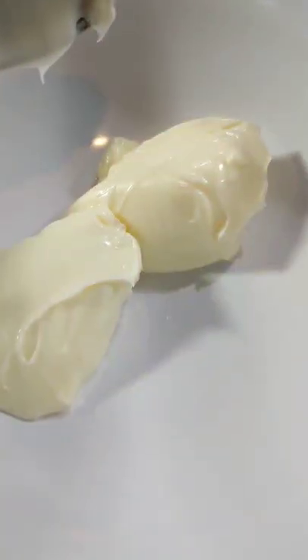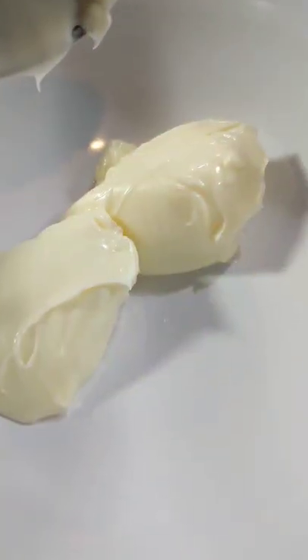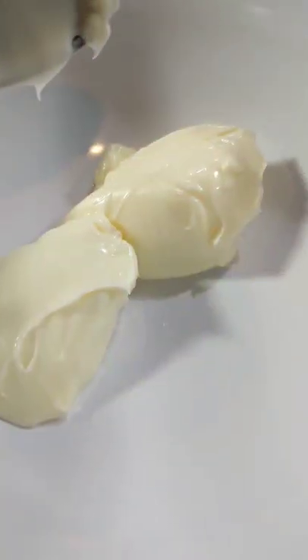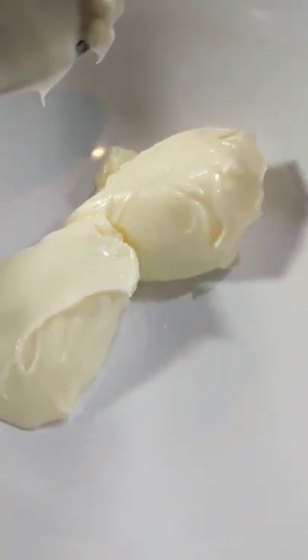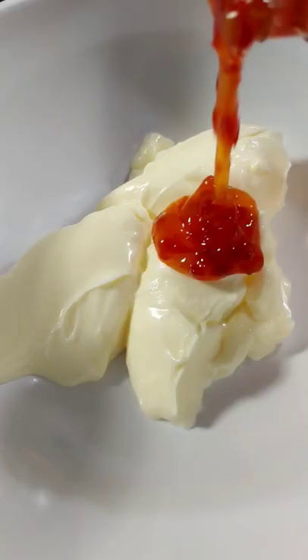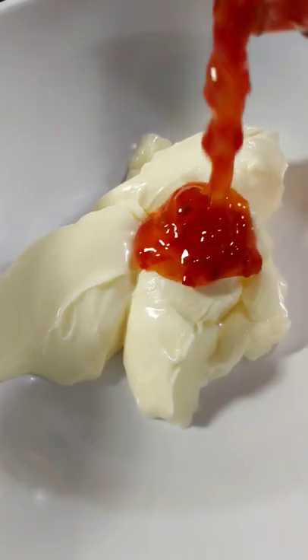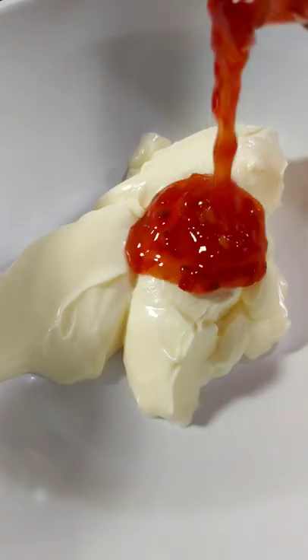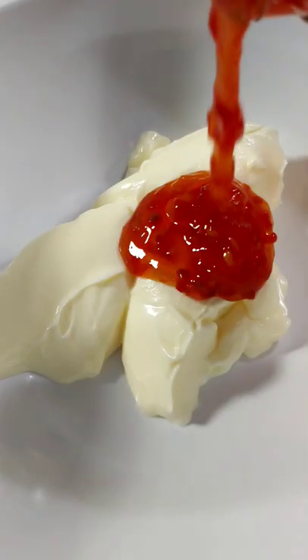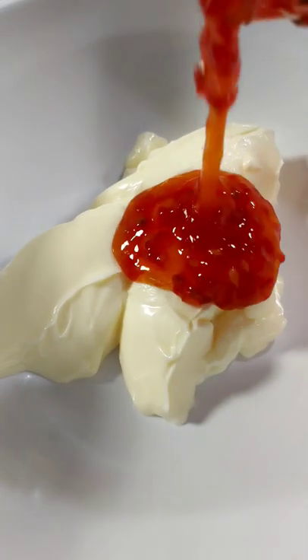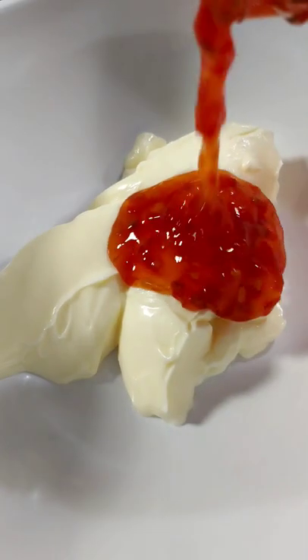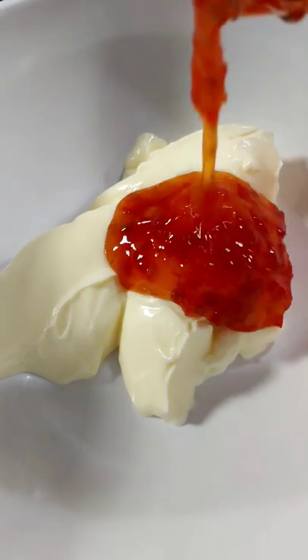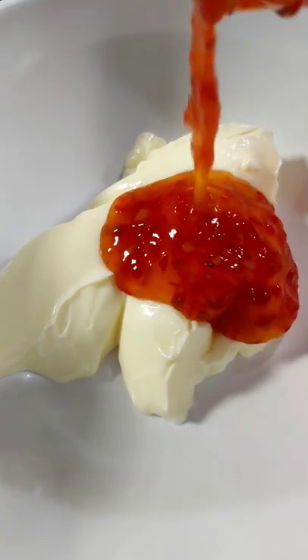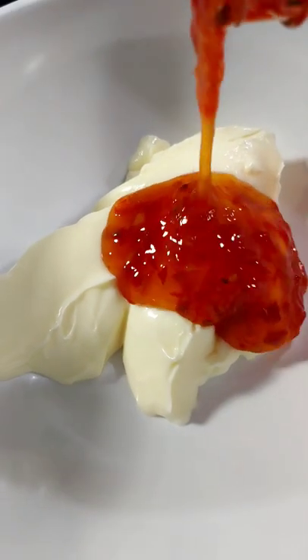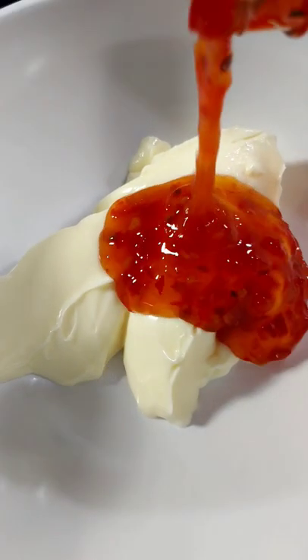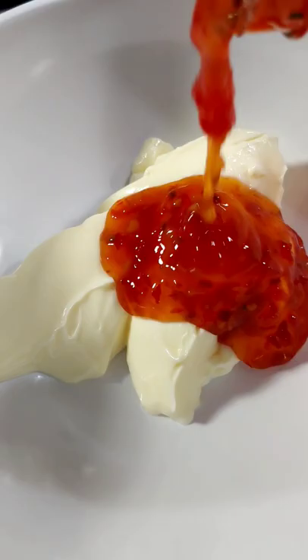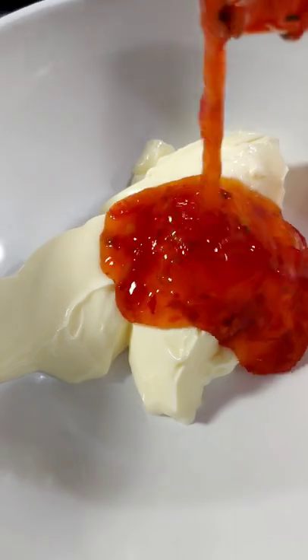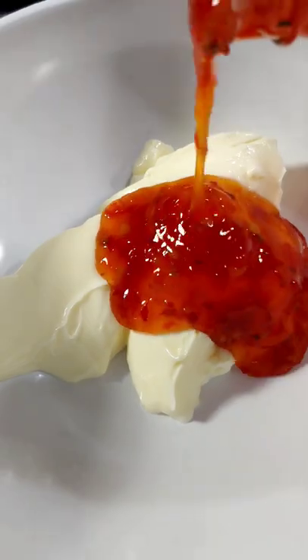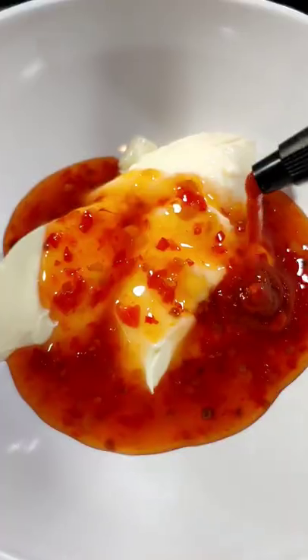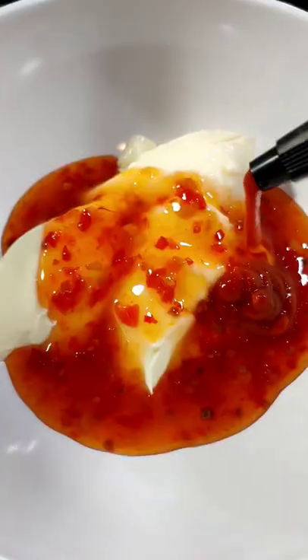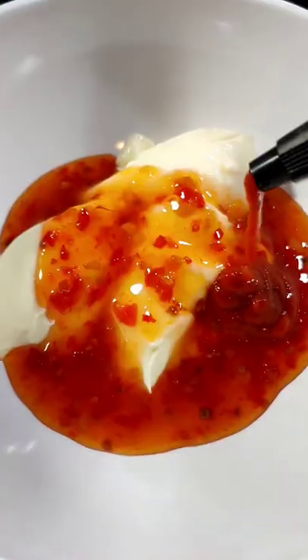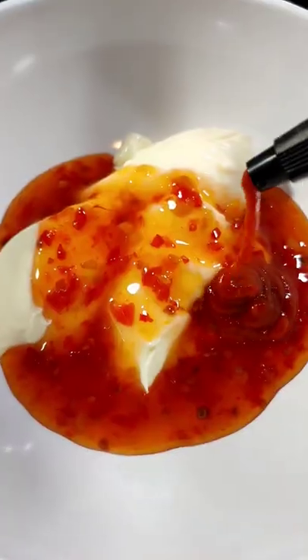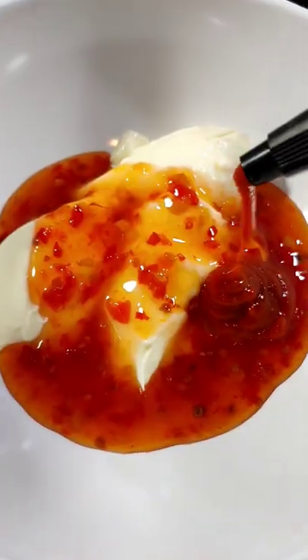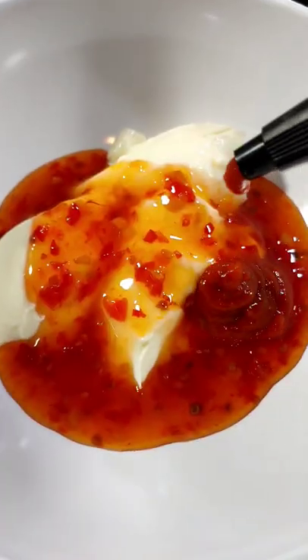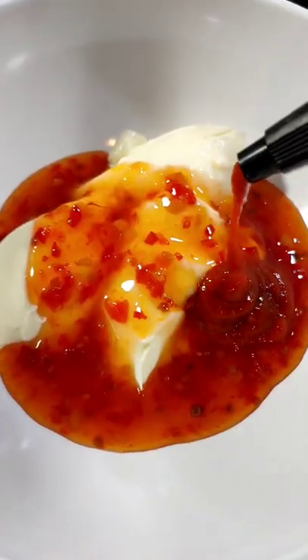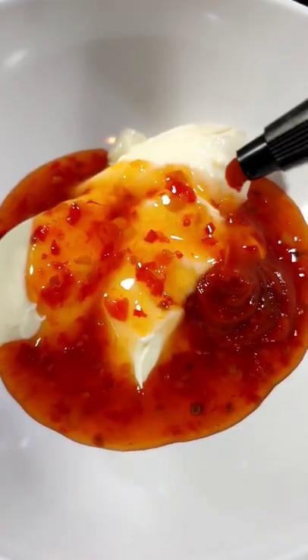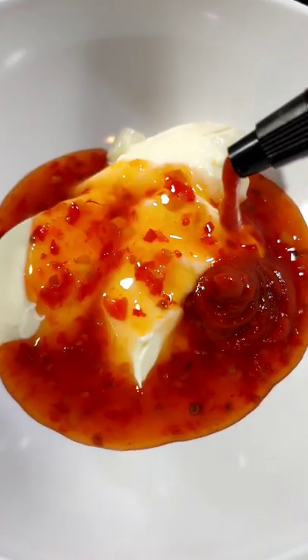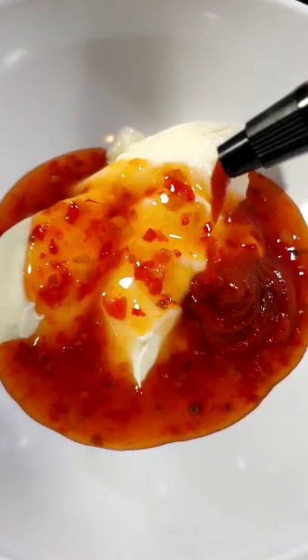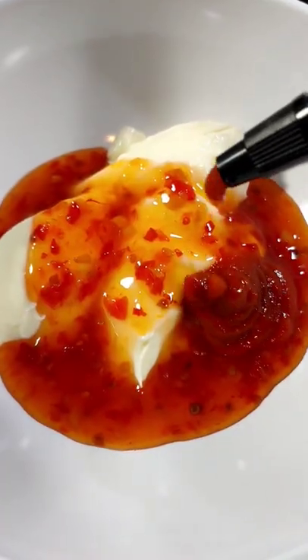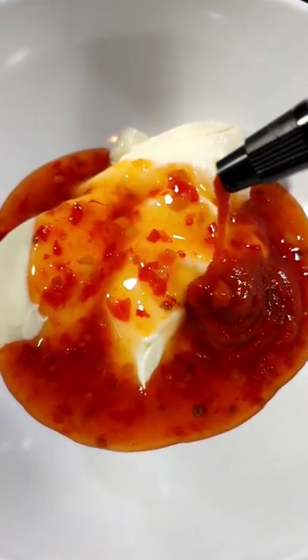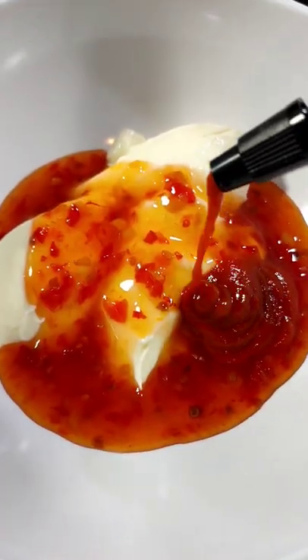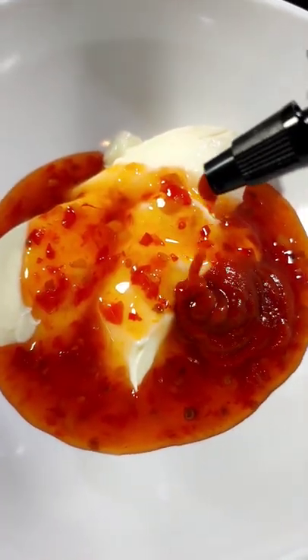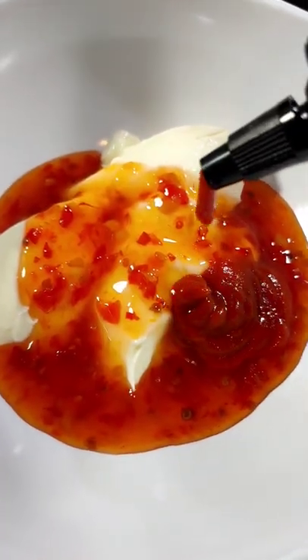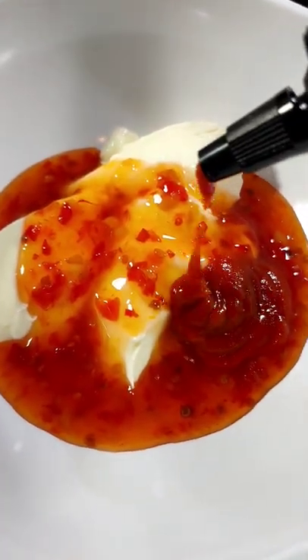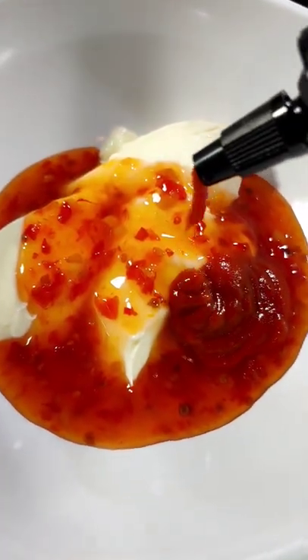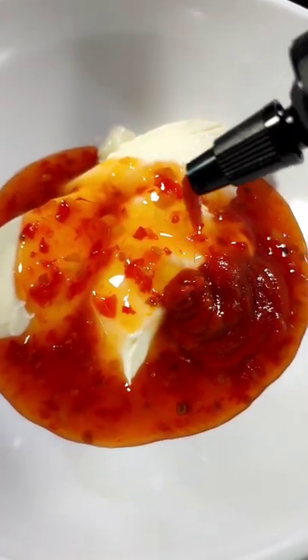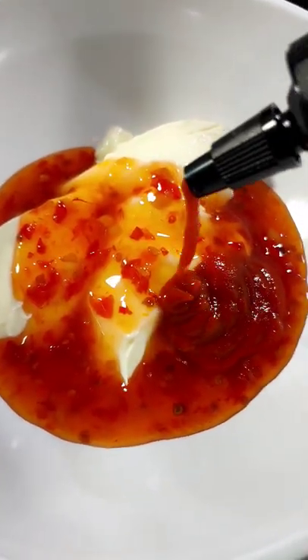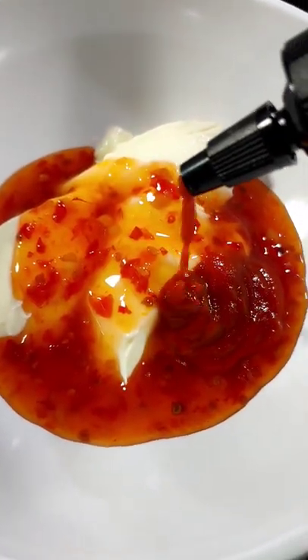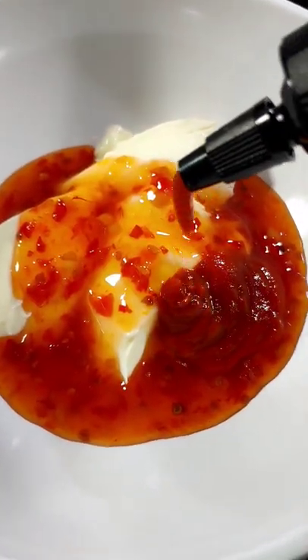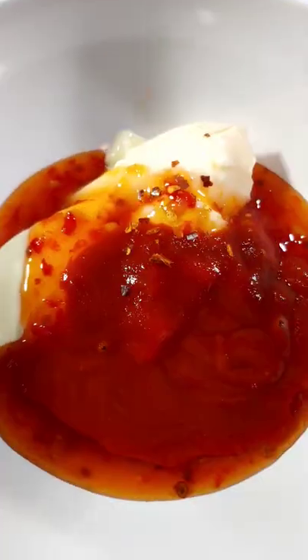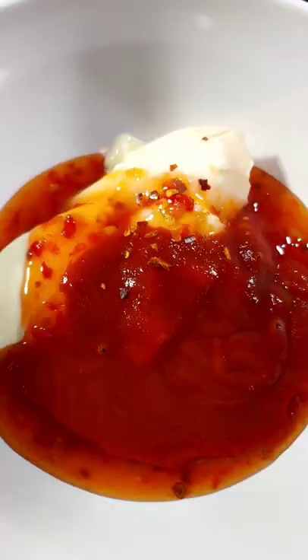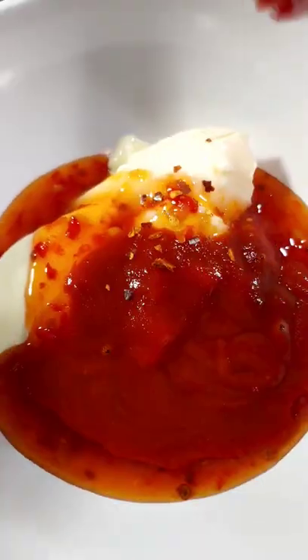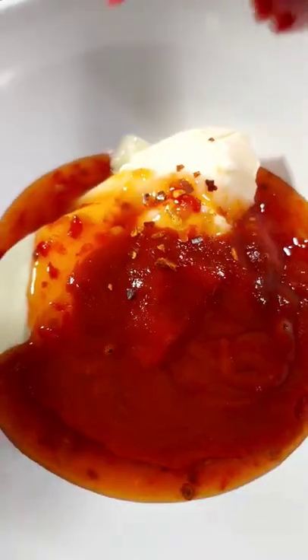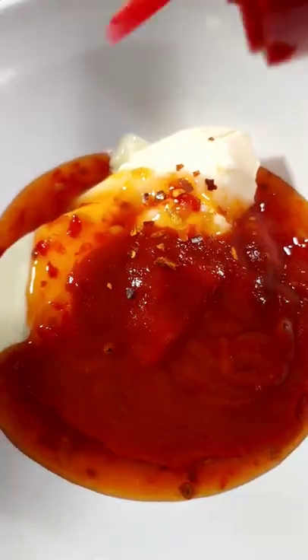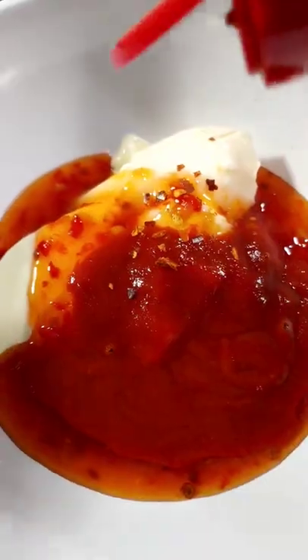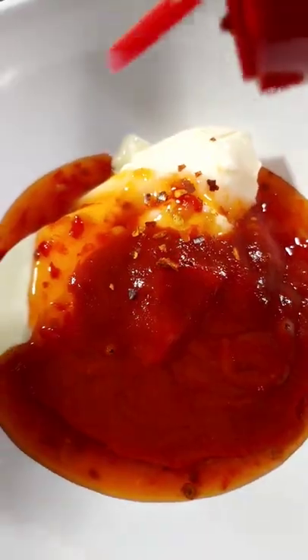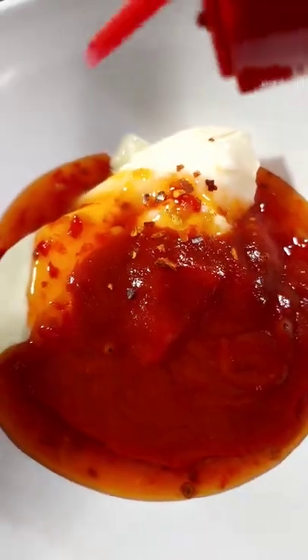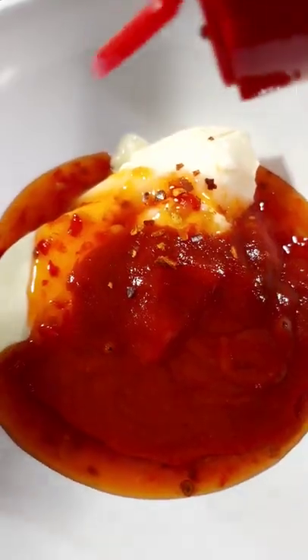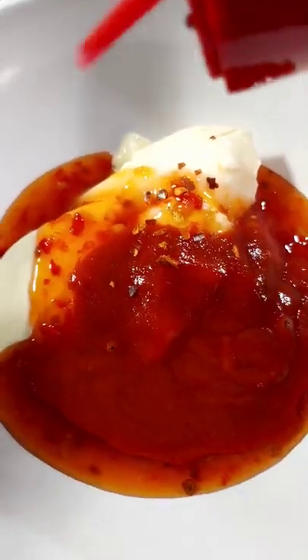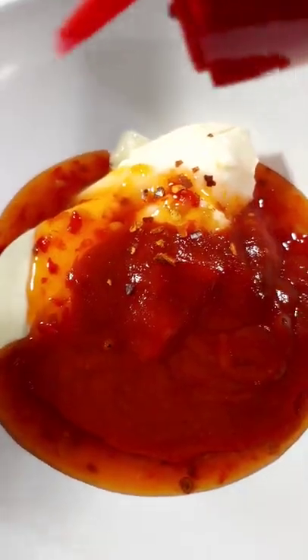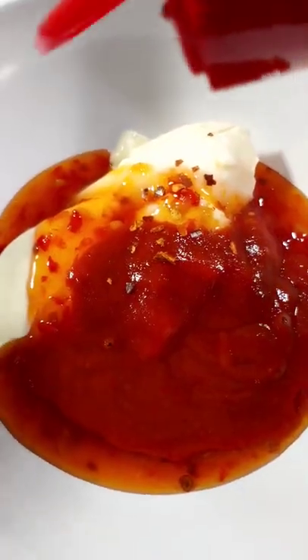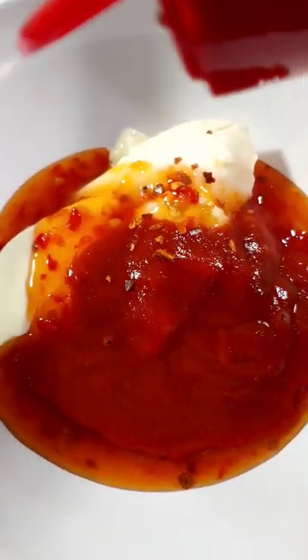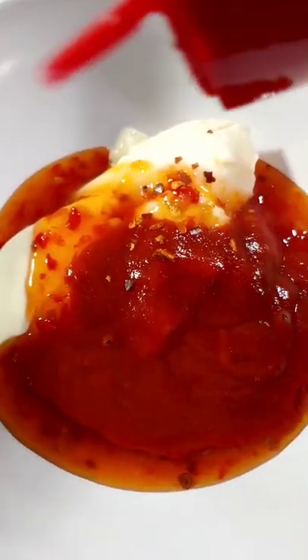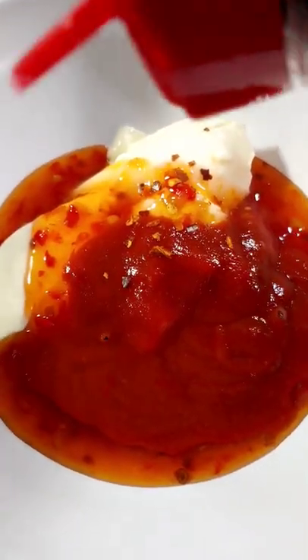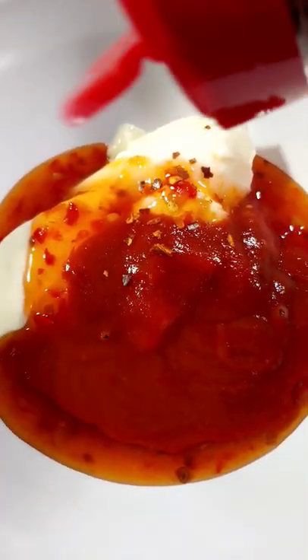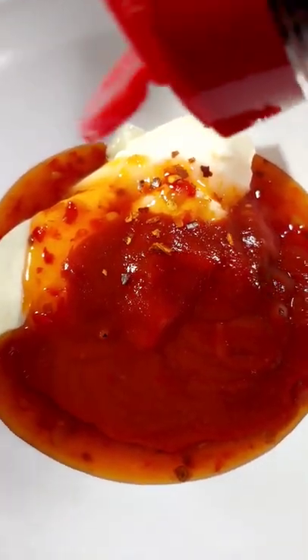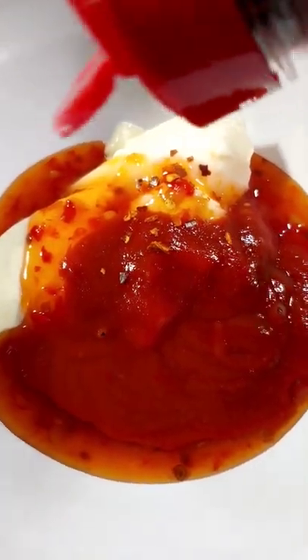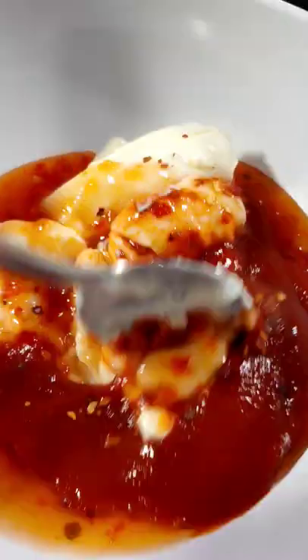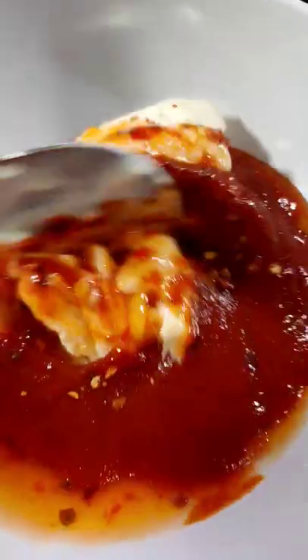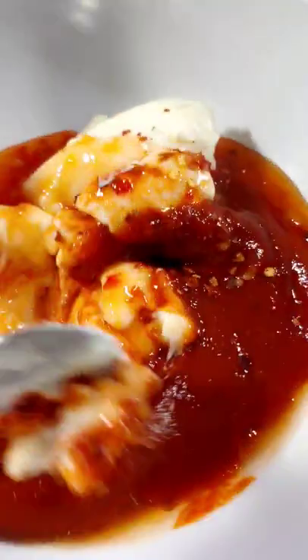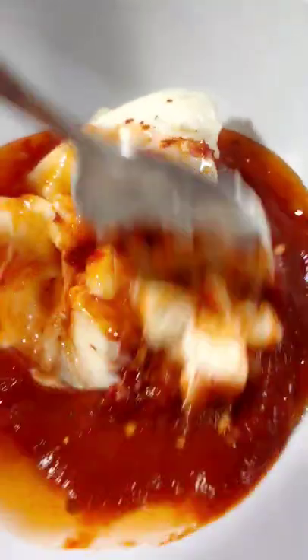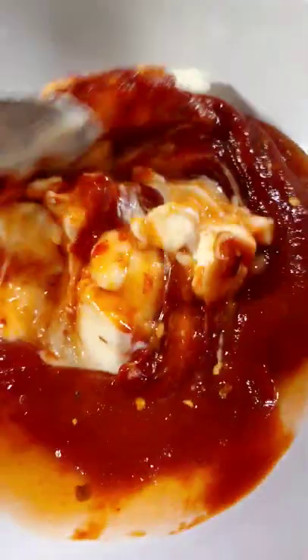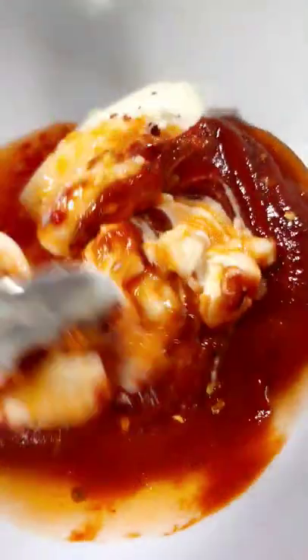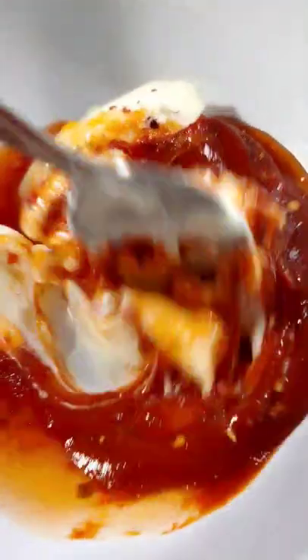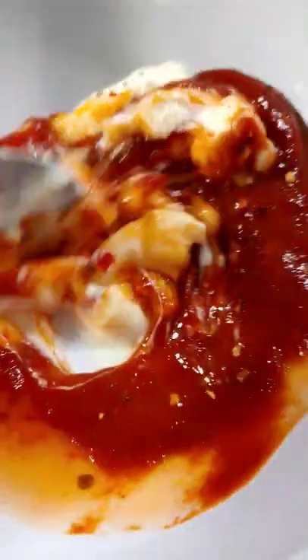Mayo, sweet Thai chili sauce, sriracha sauce, sriracha, and a little extra red pepper flake. Now we mix.